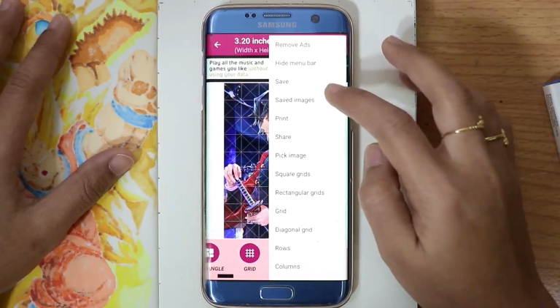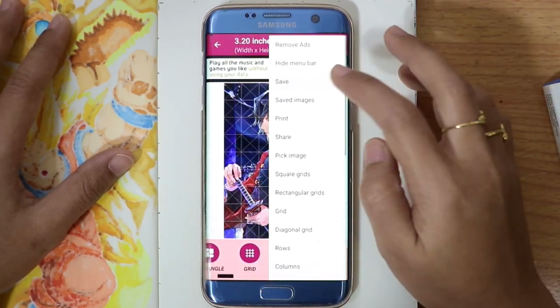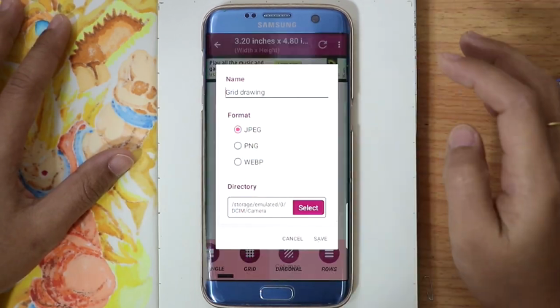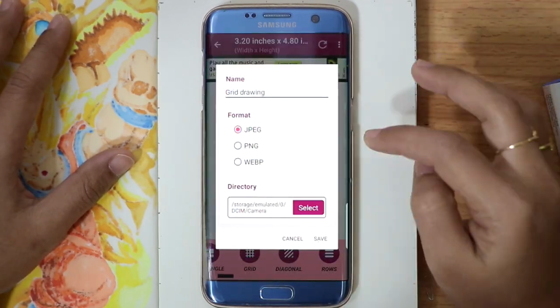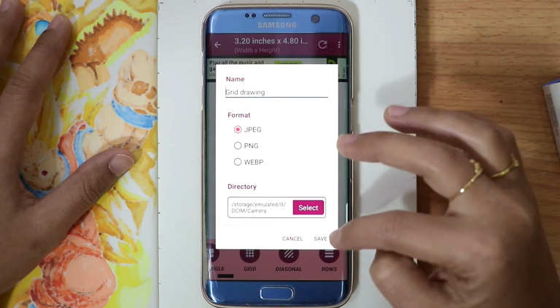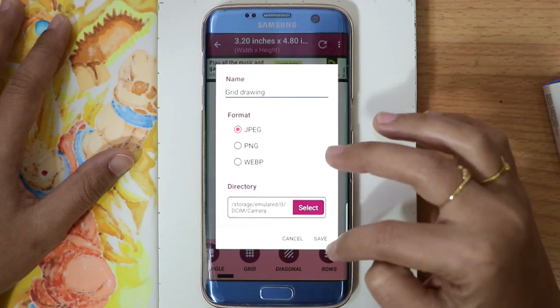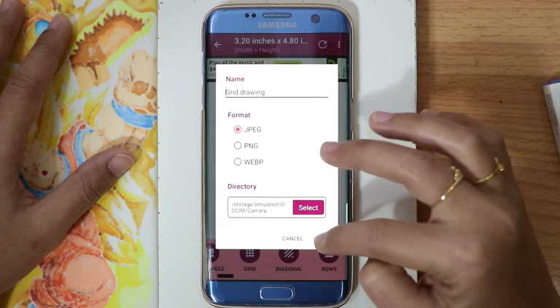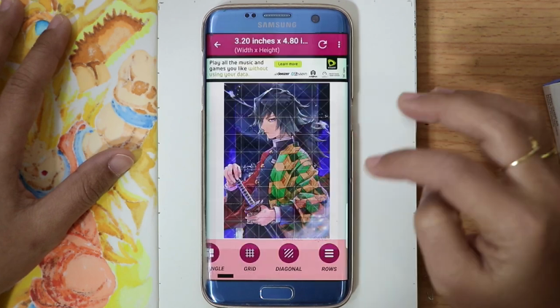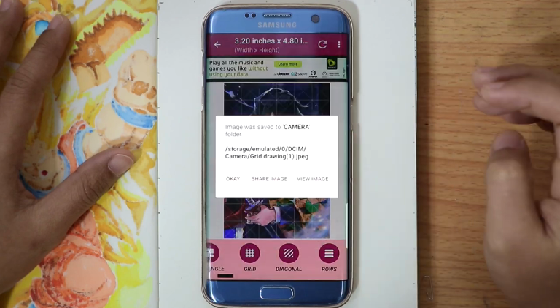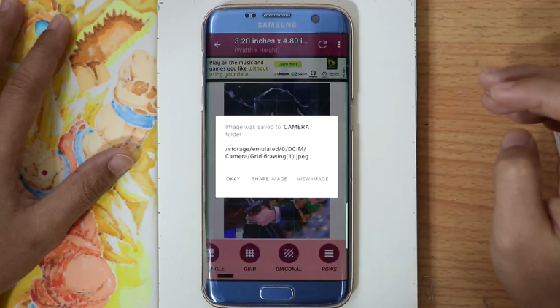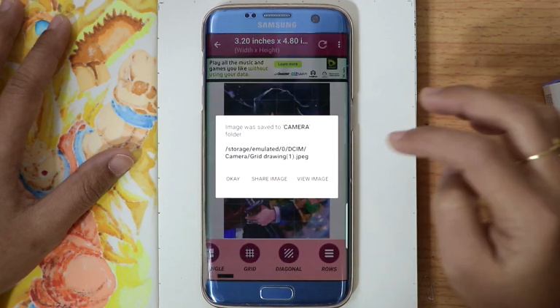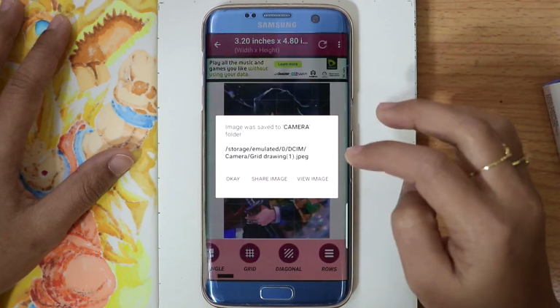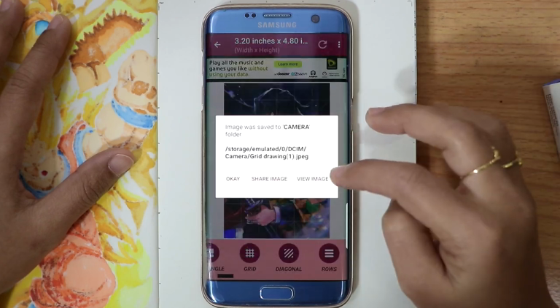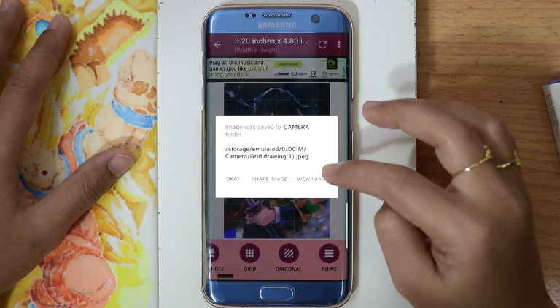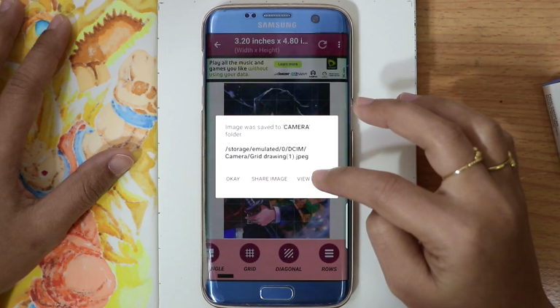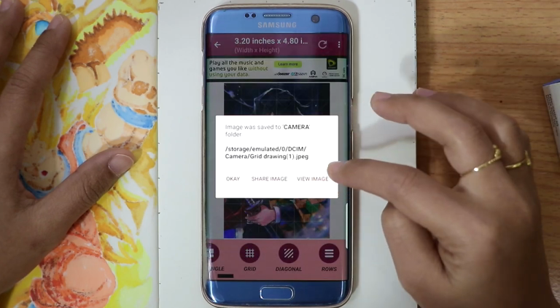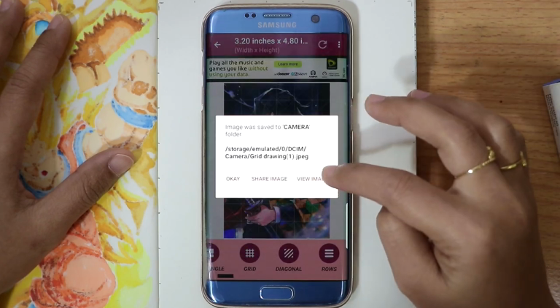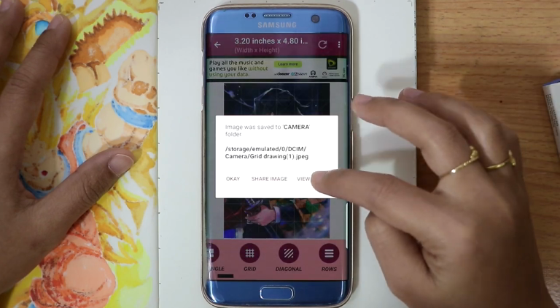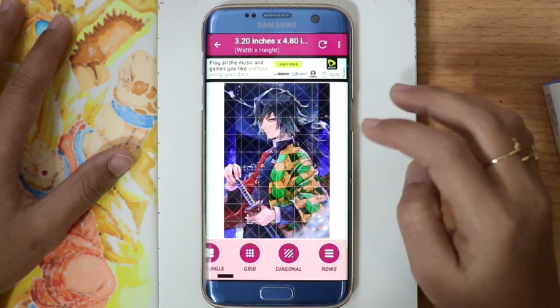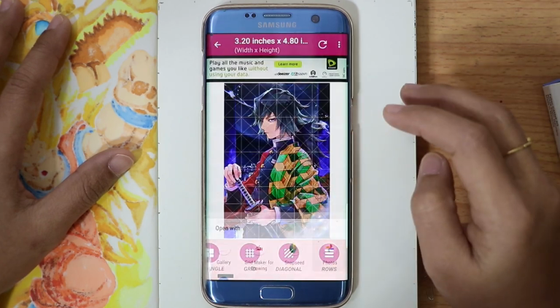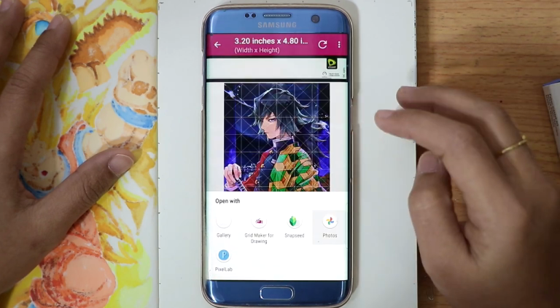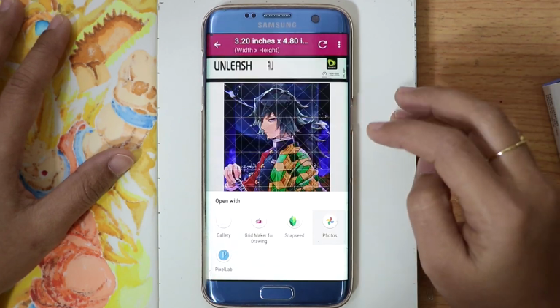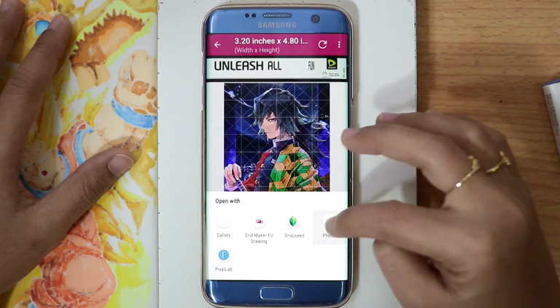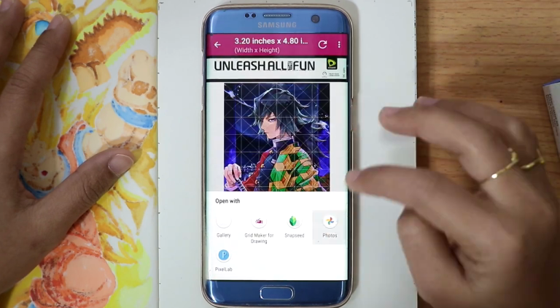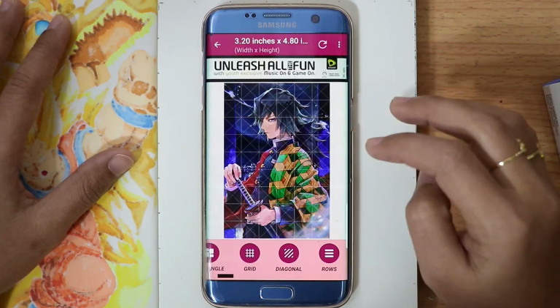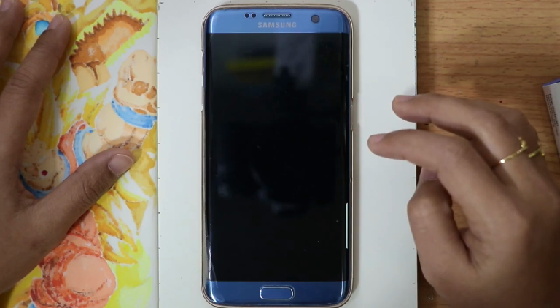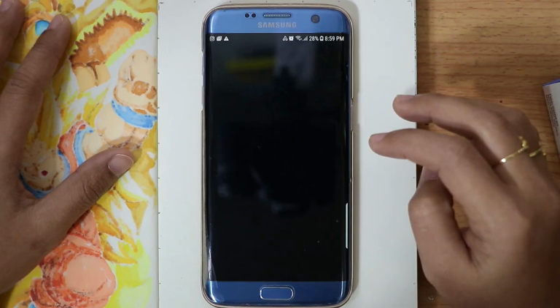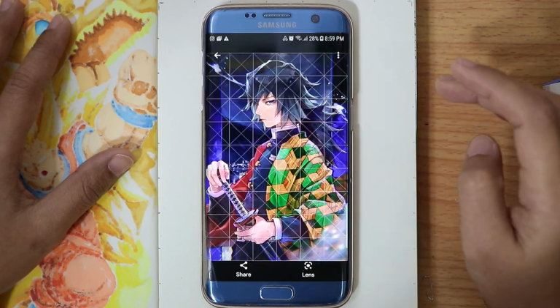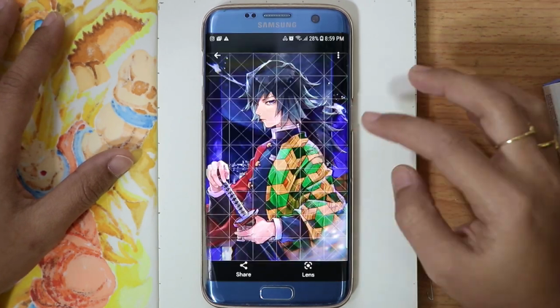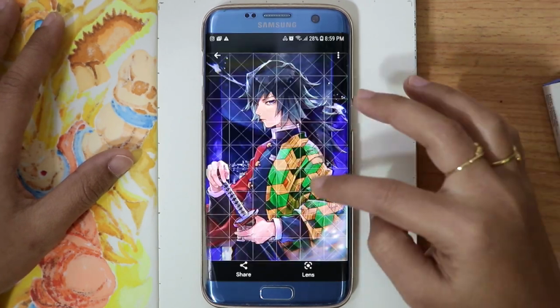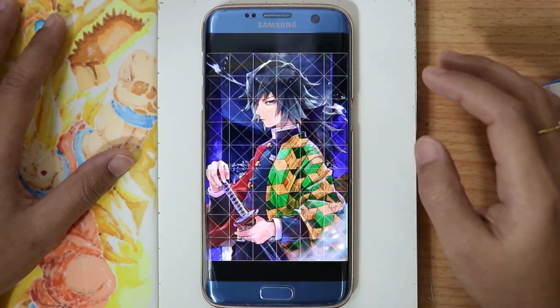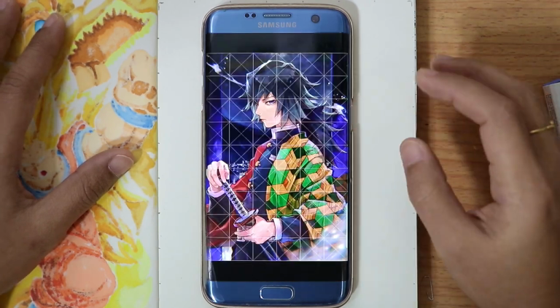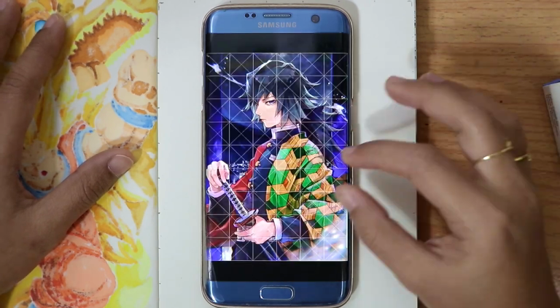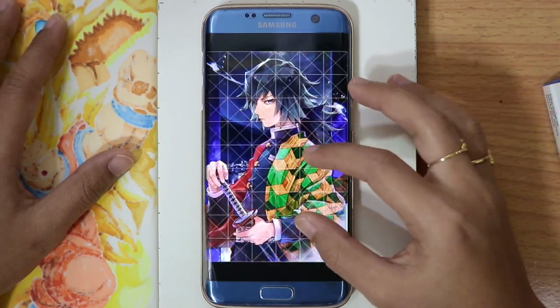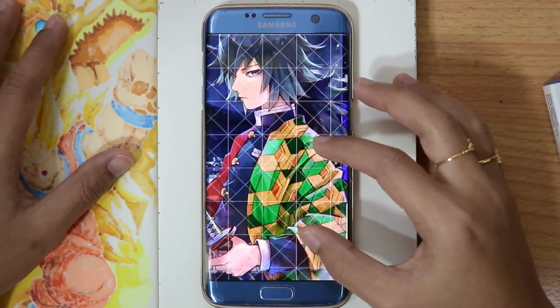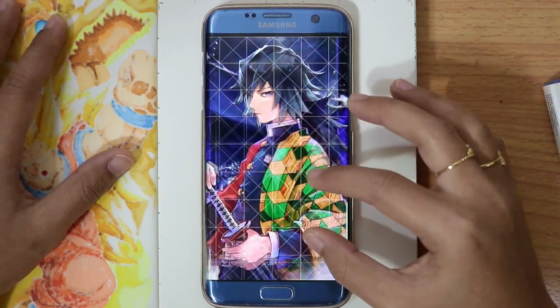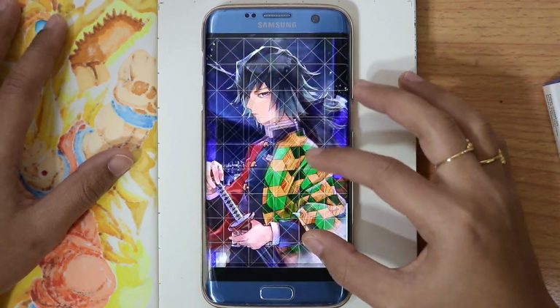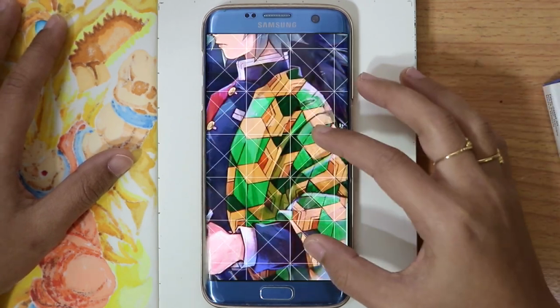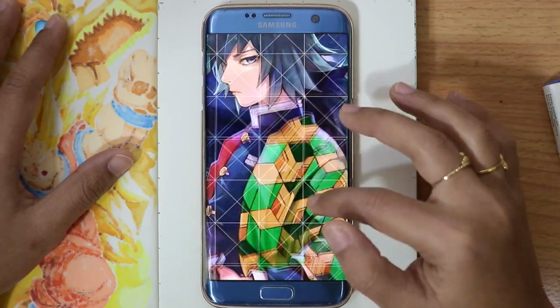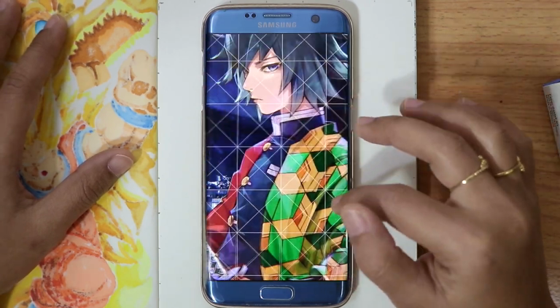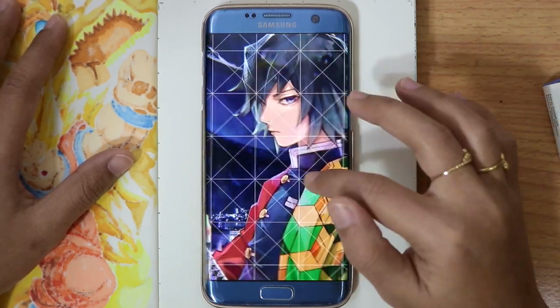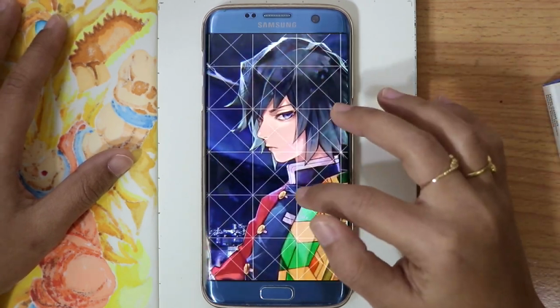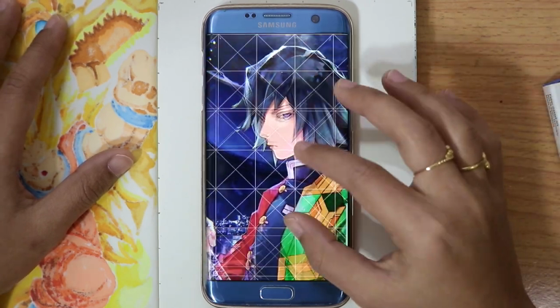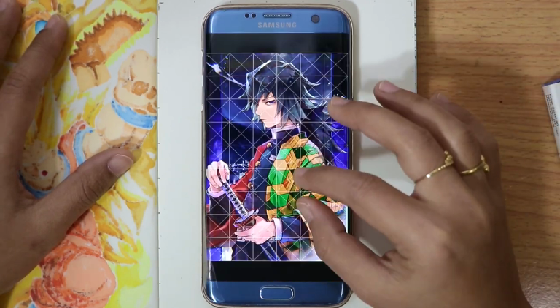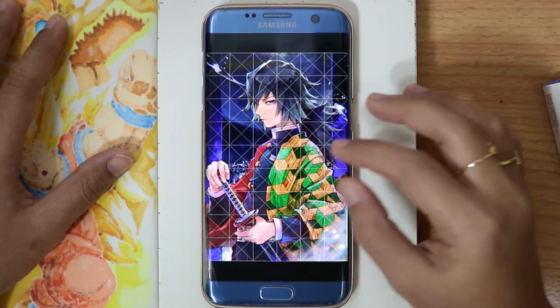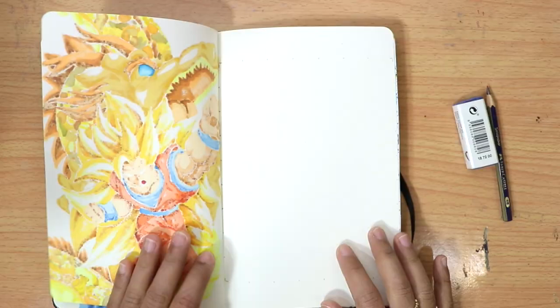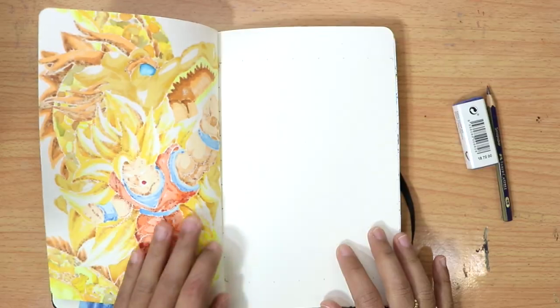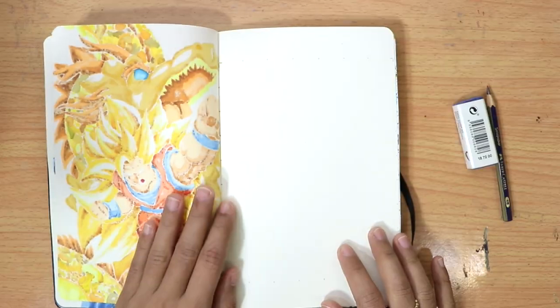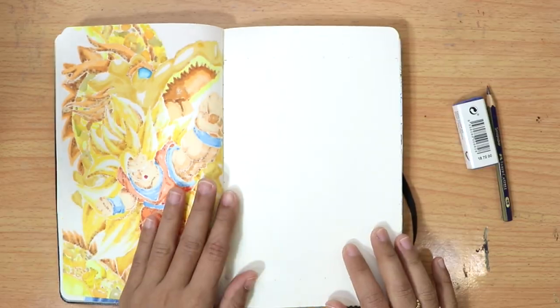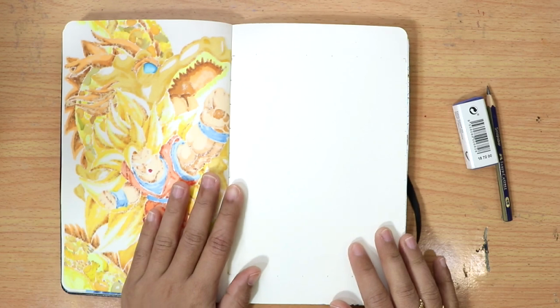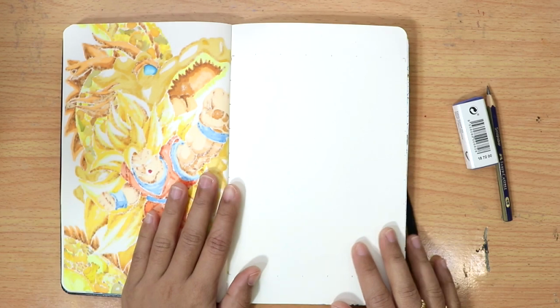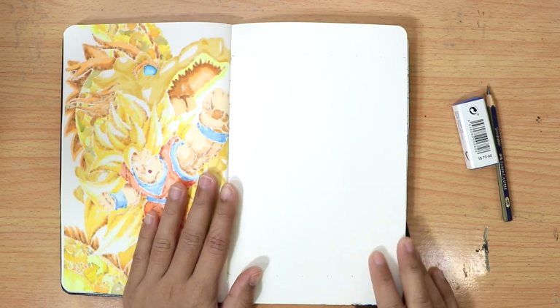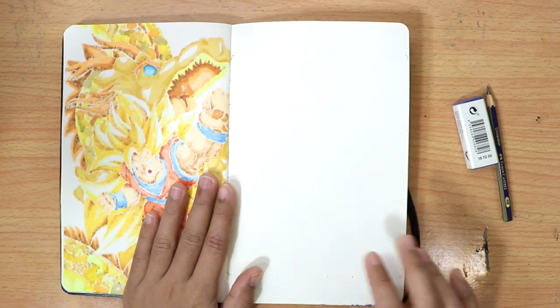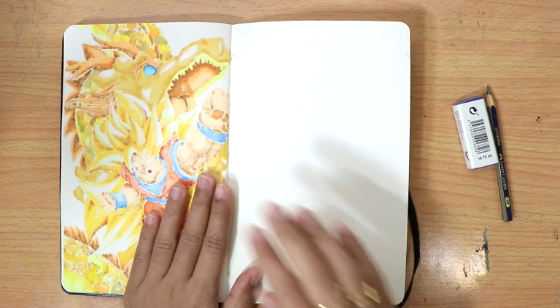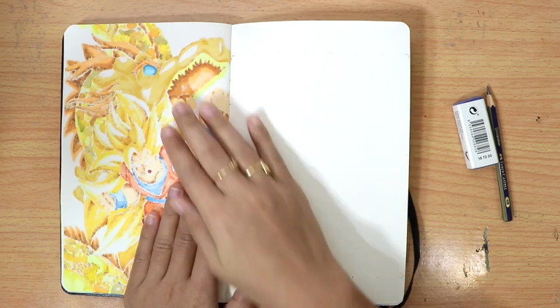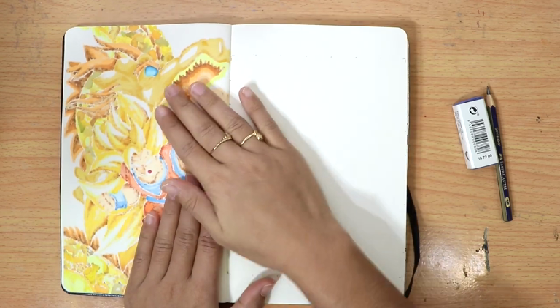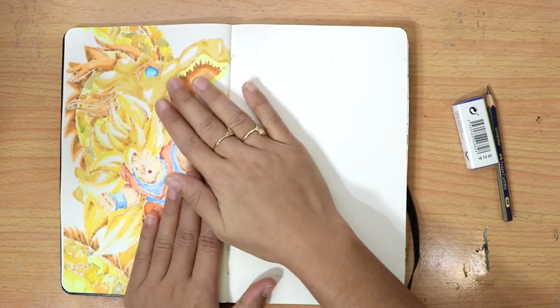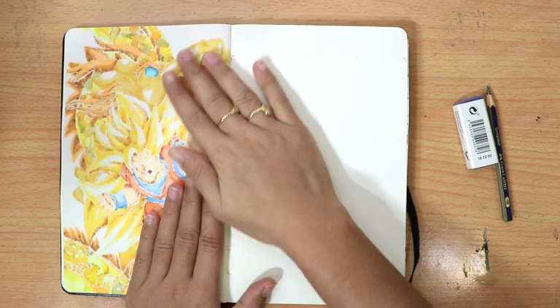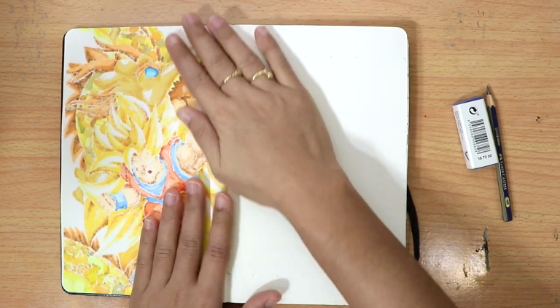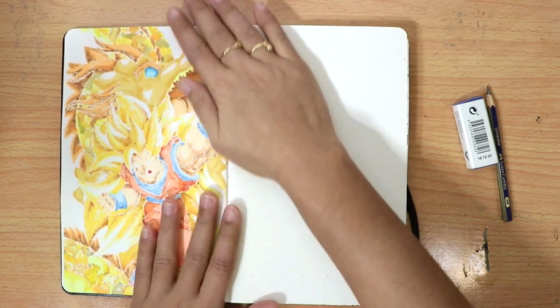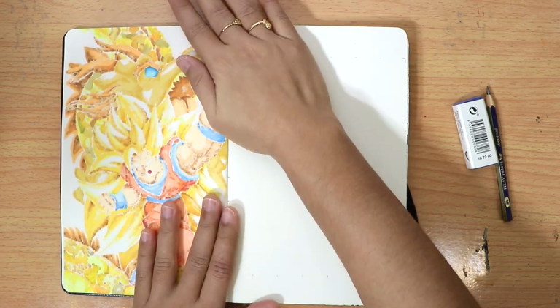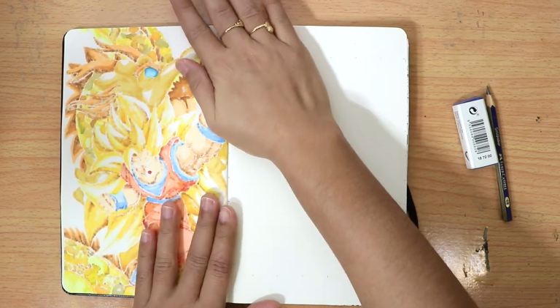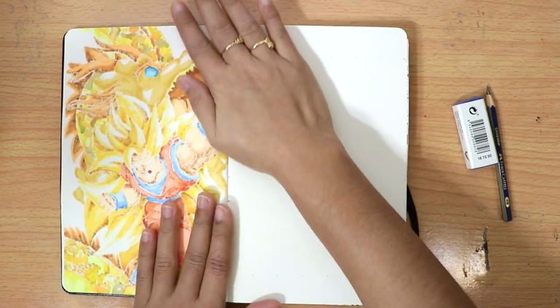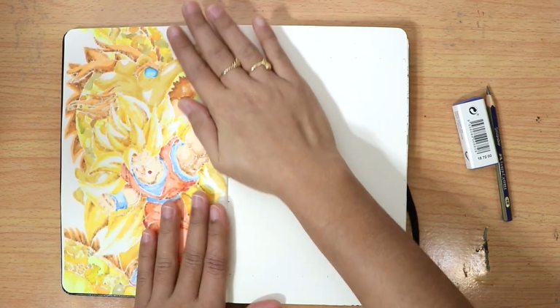Once the reference photo is done, we can now proceed to our sketchbook by putting the same grid on it as our reference.